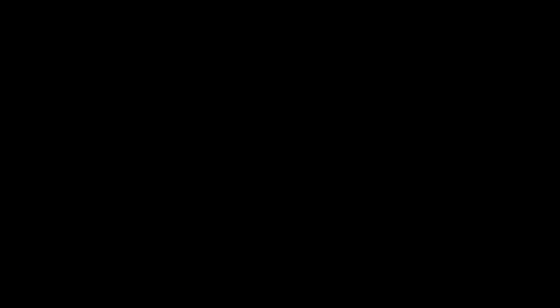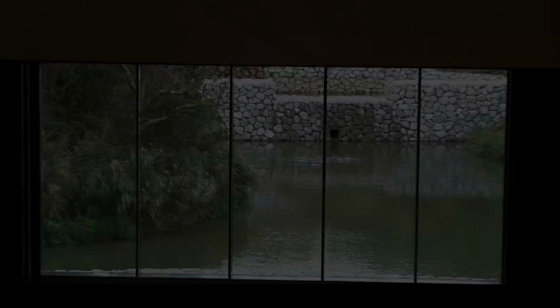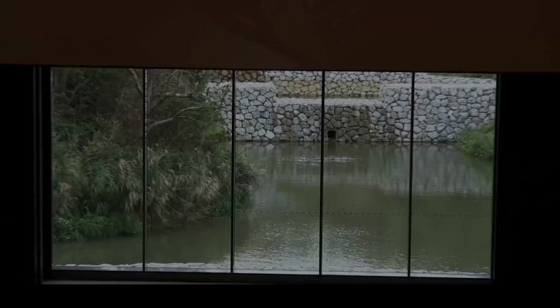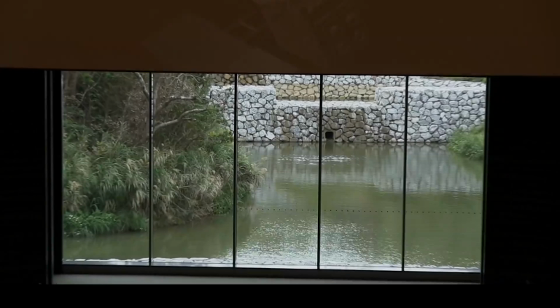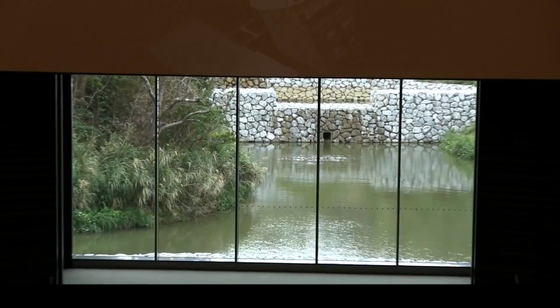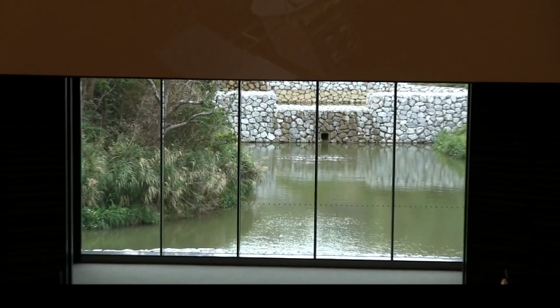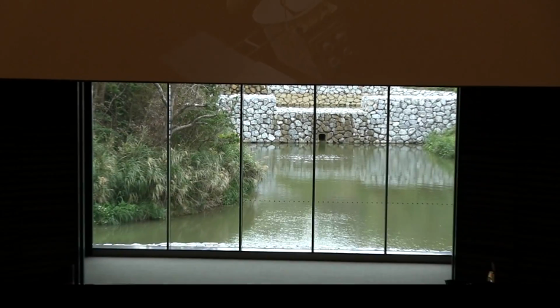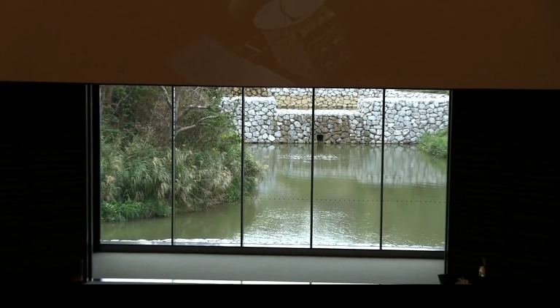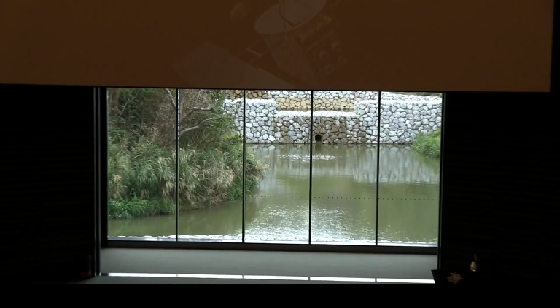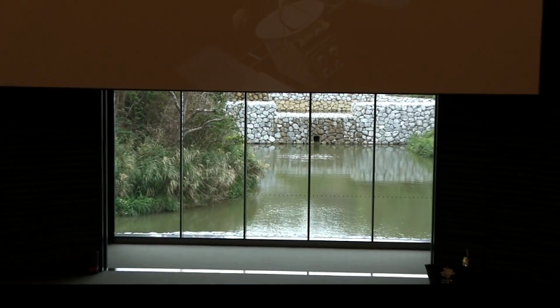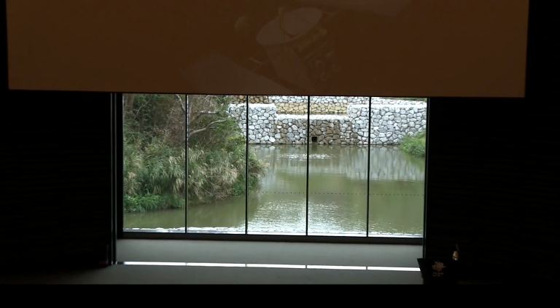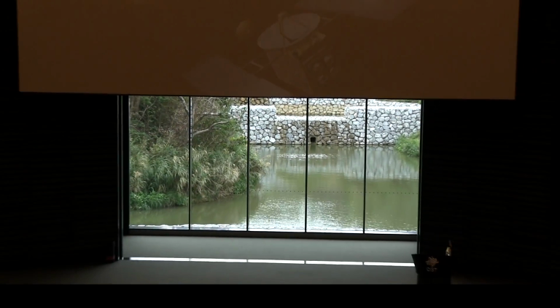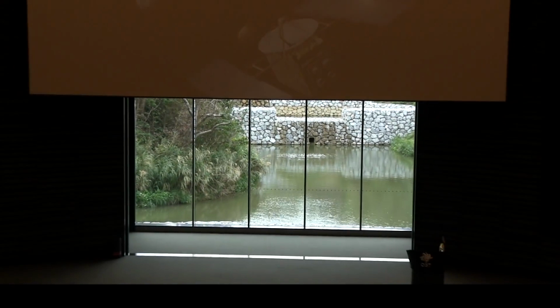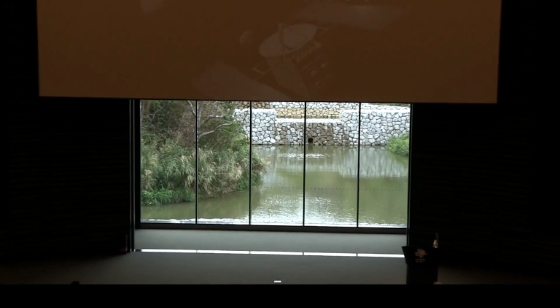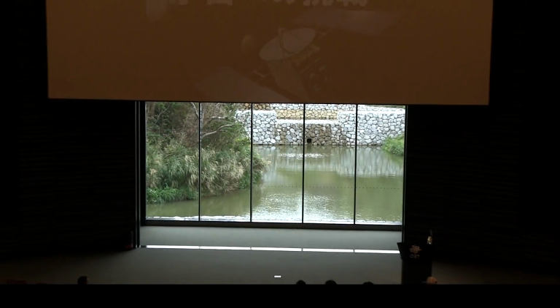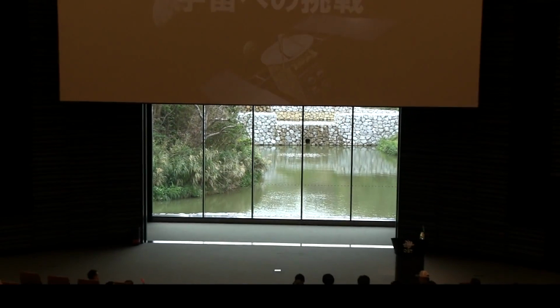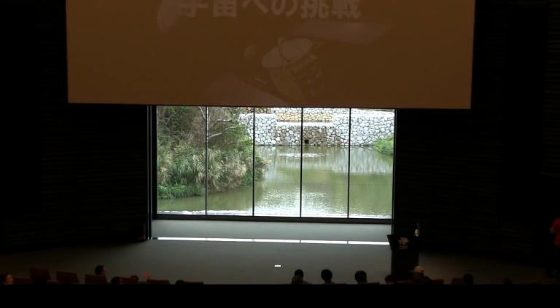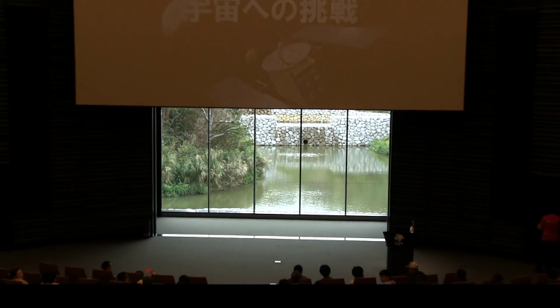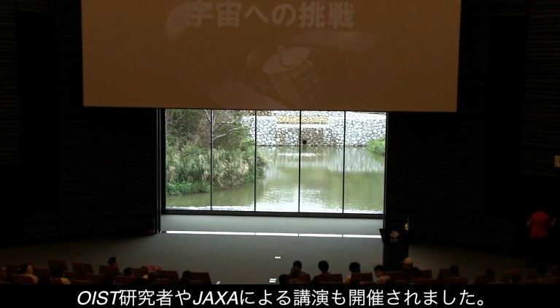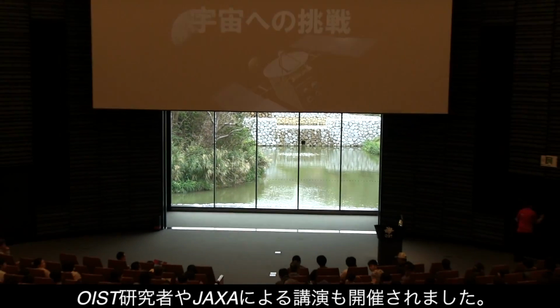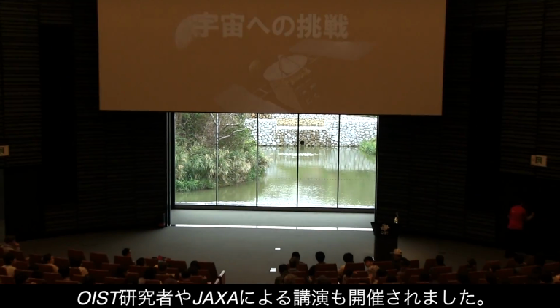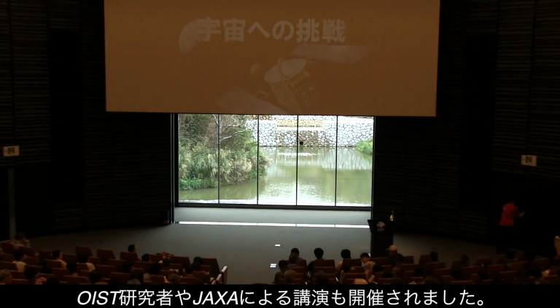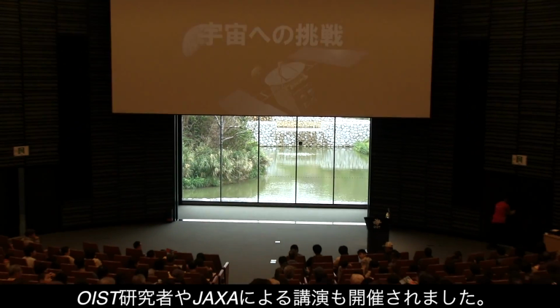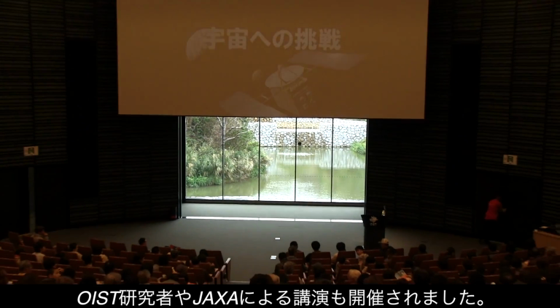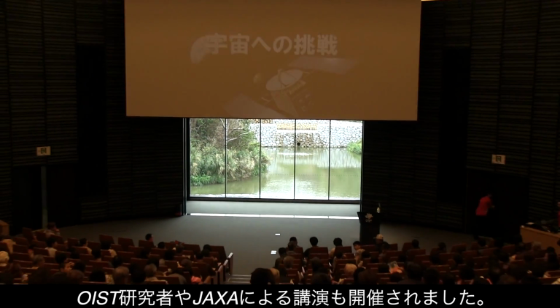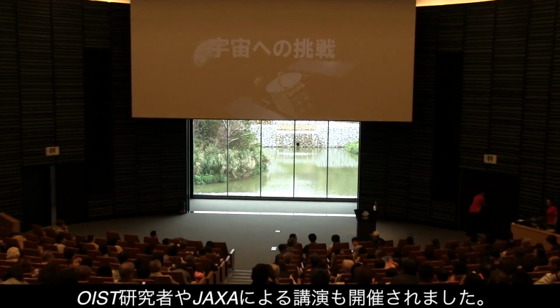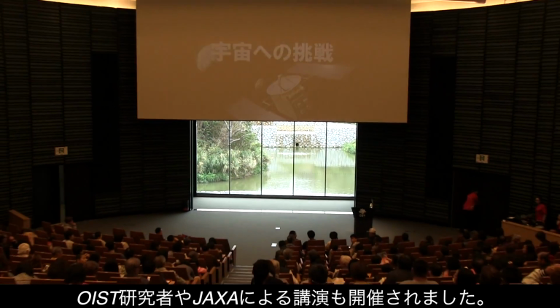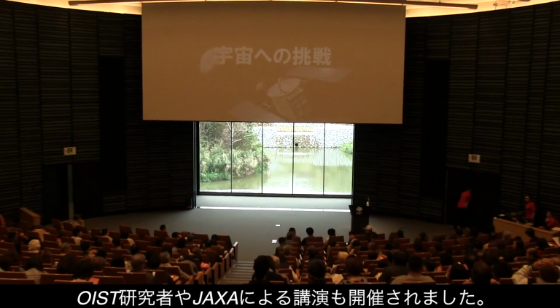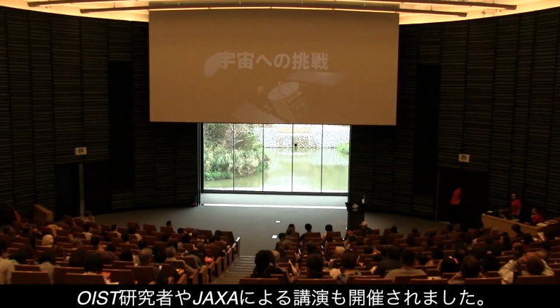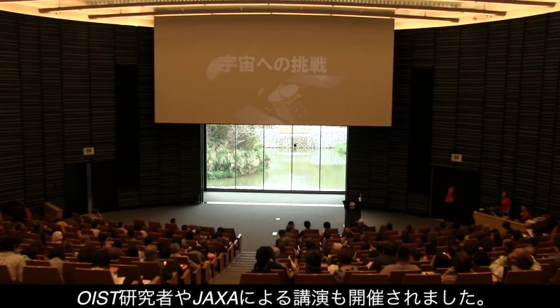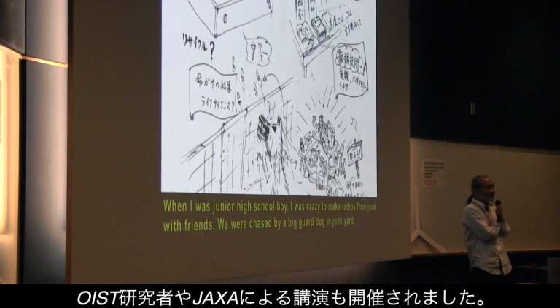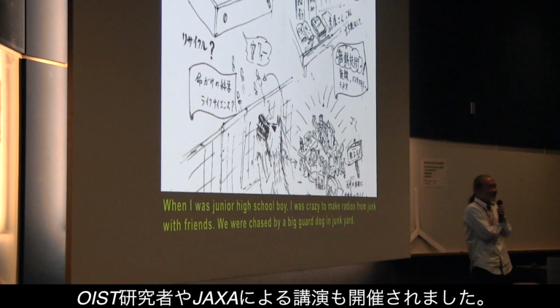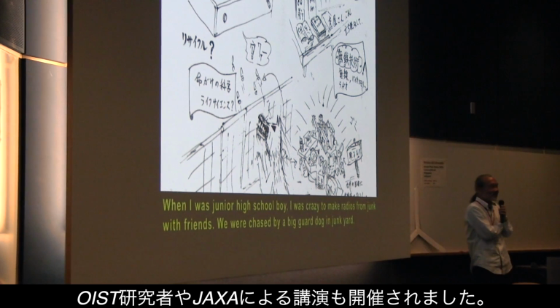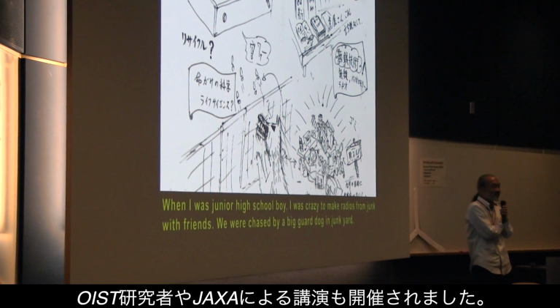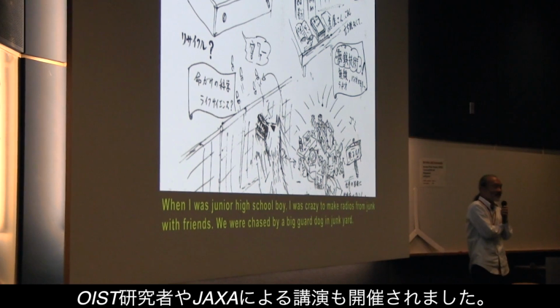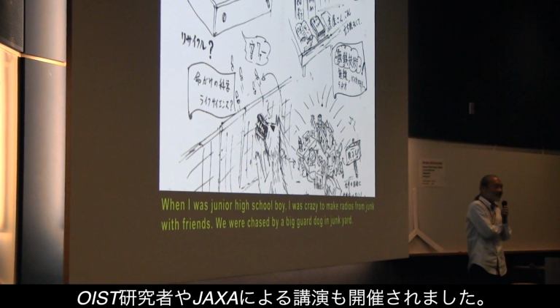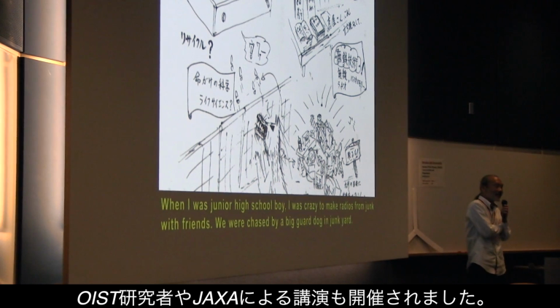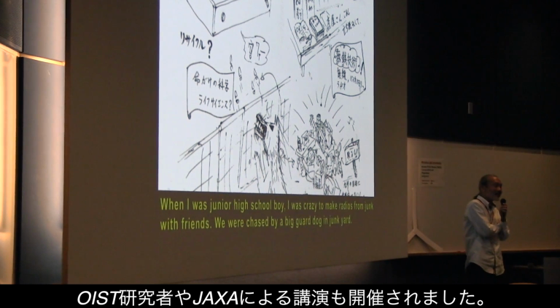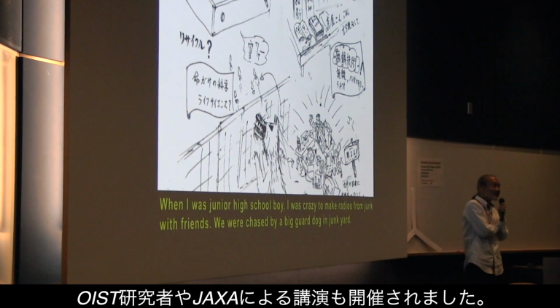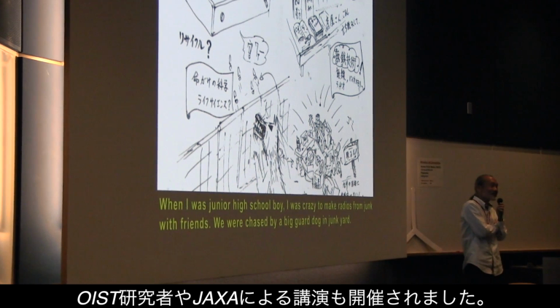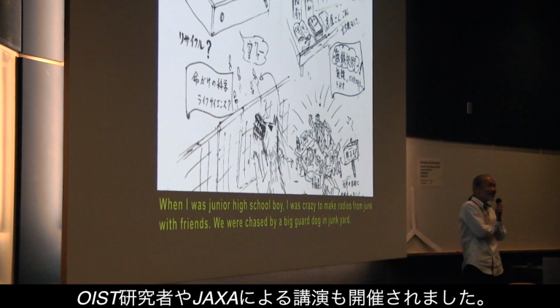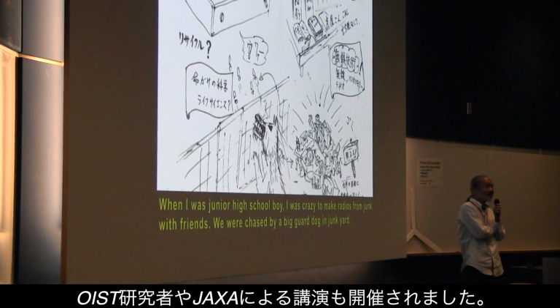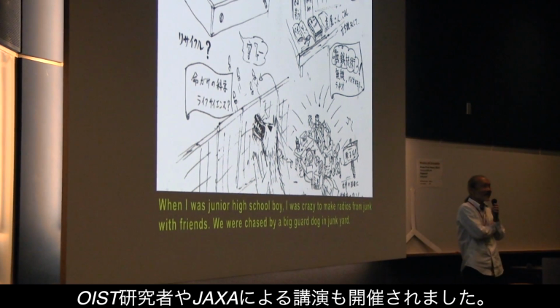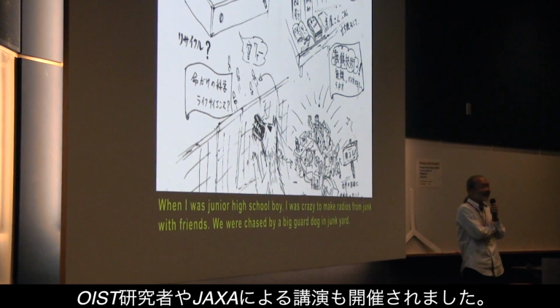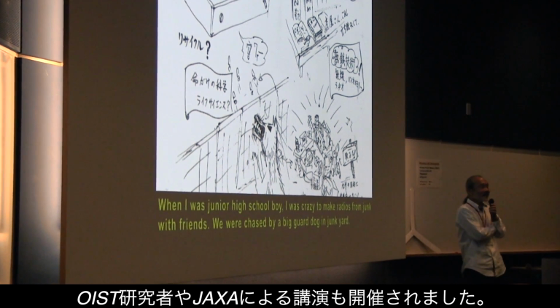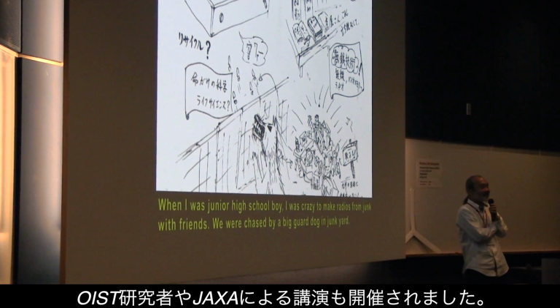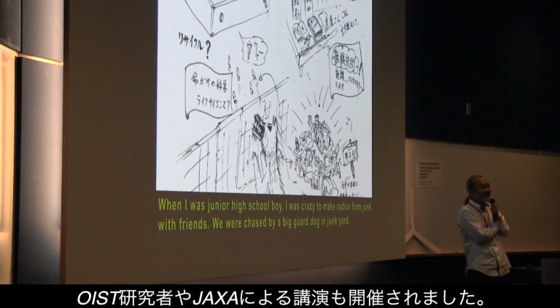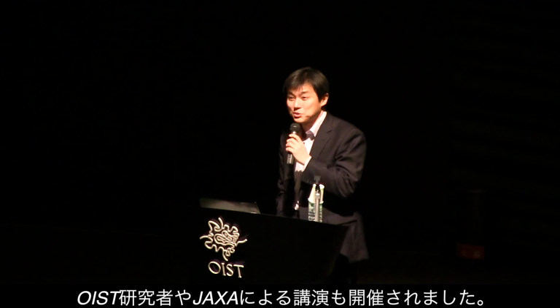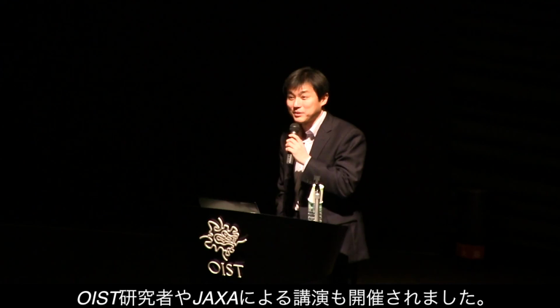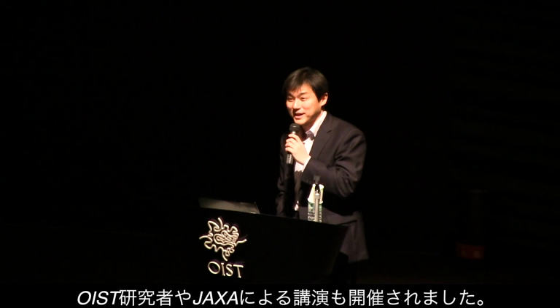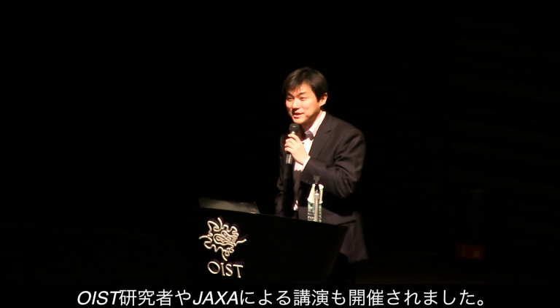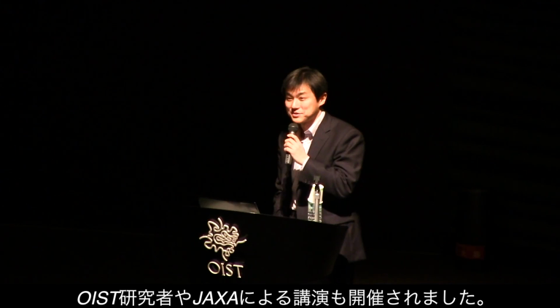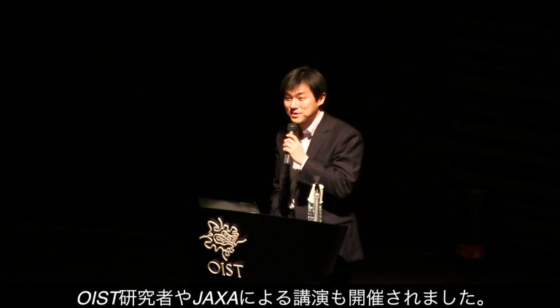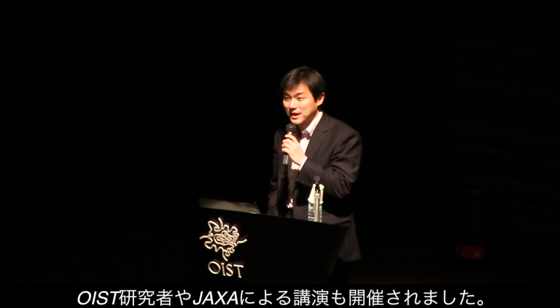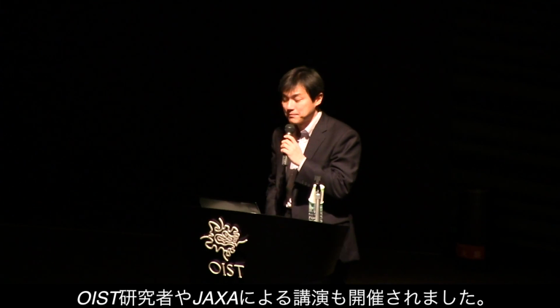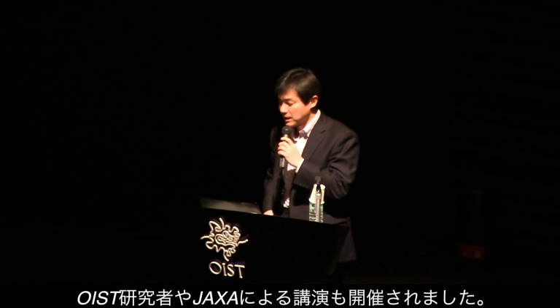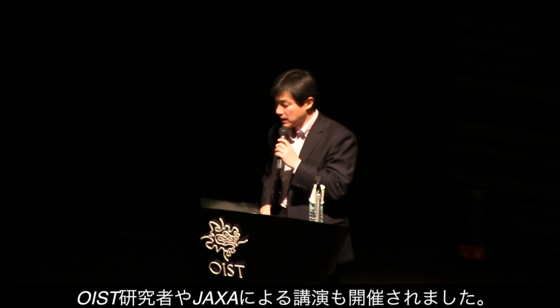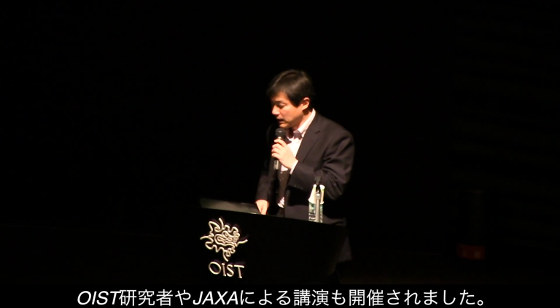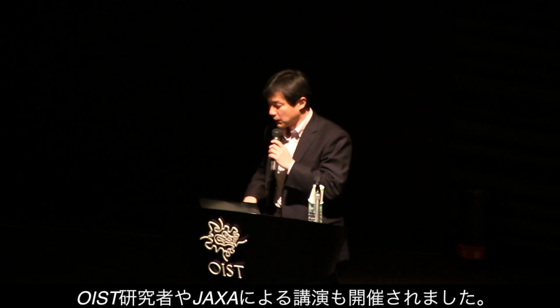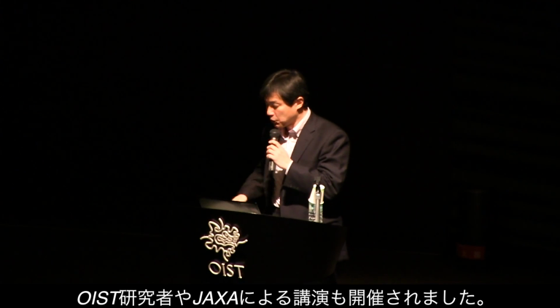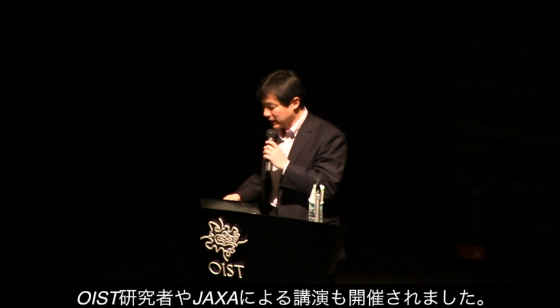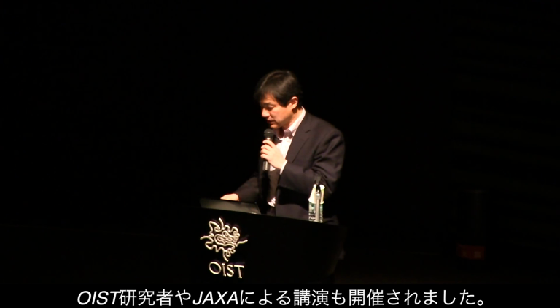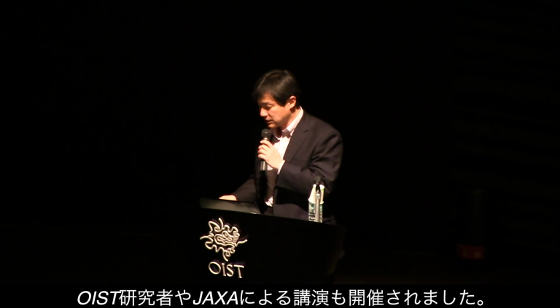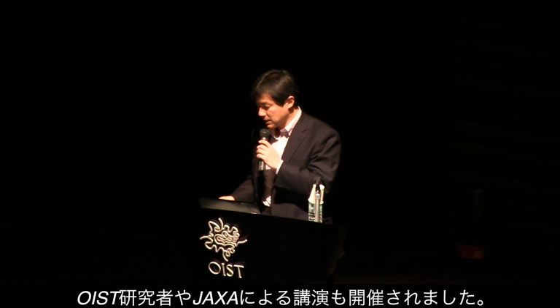Visitors could also attend talks by OIST researchers, and one given by the Japanese space agency, JAXA, on space exploration.